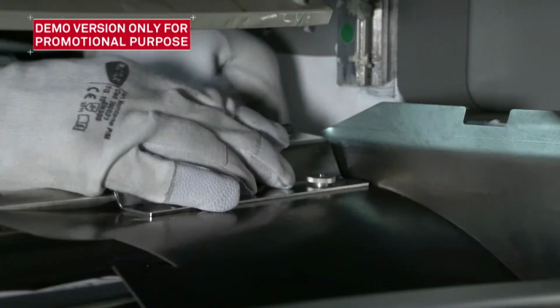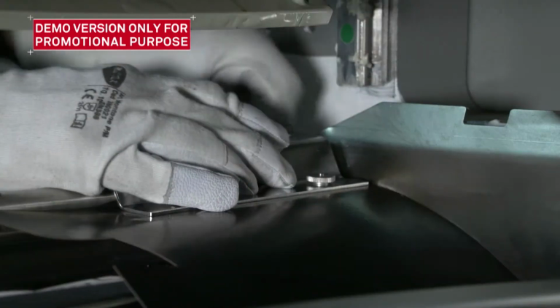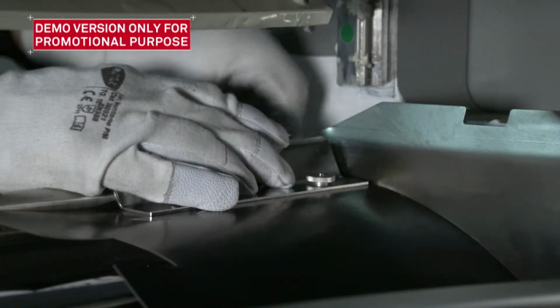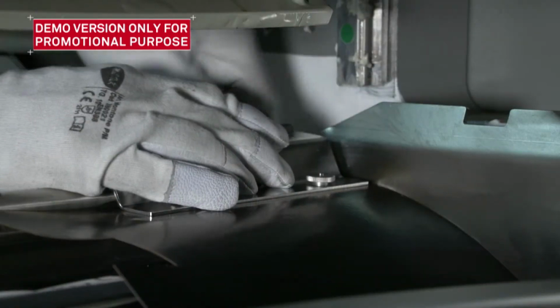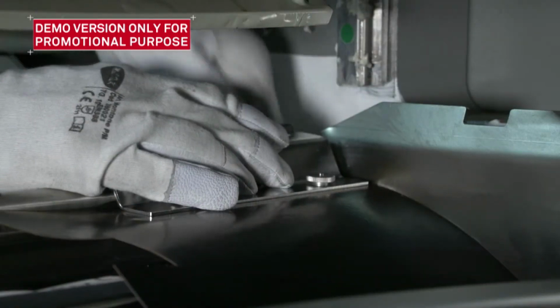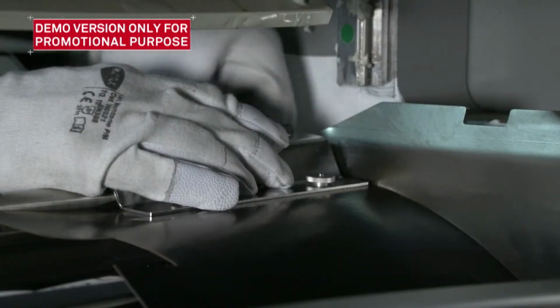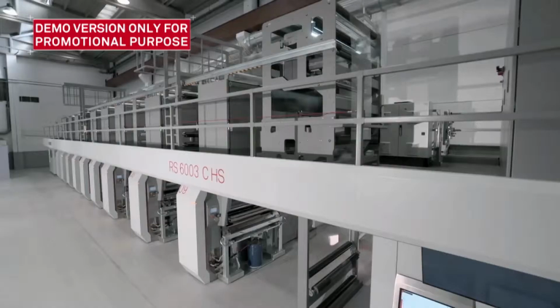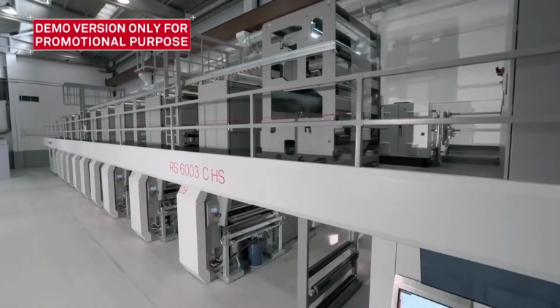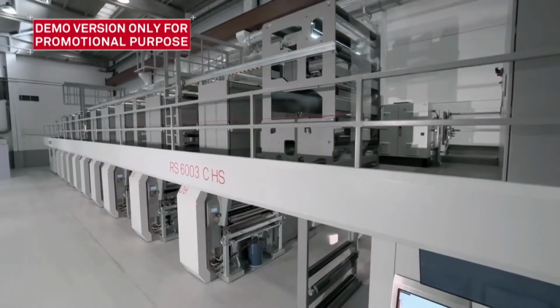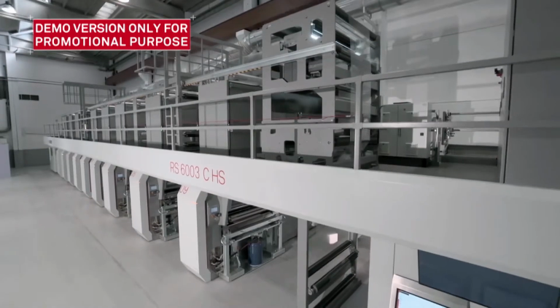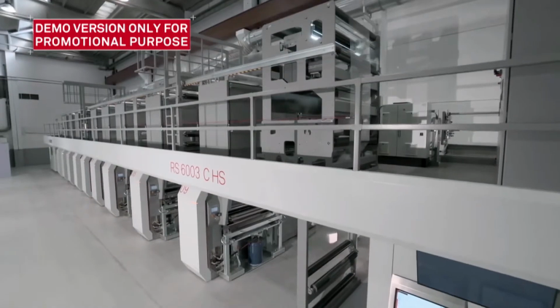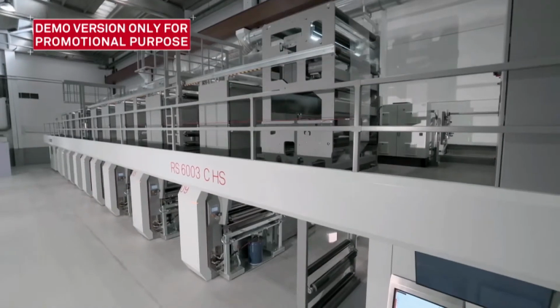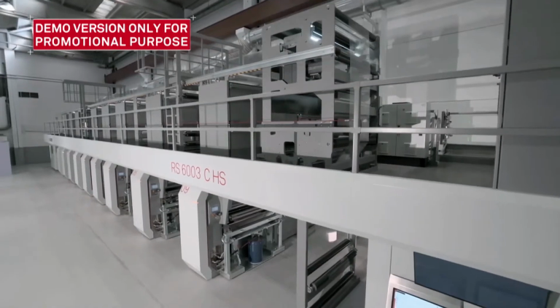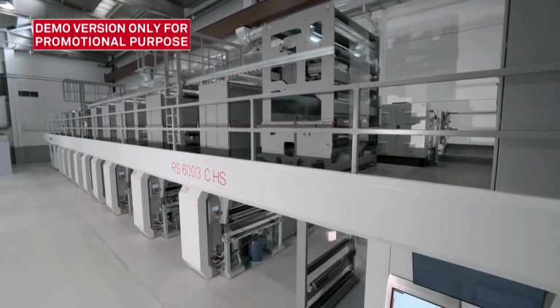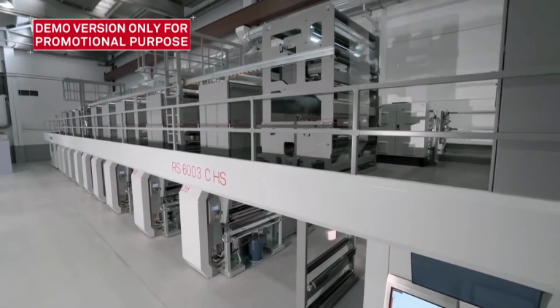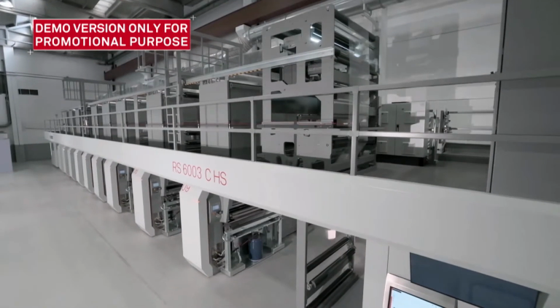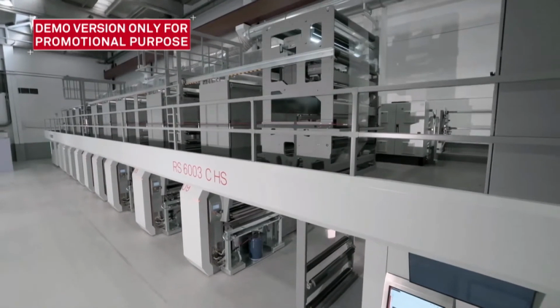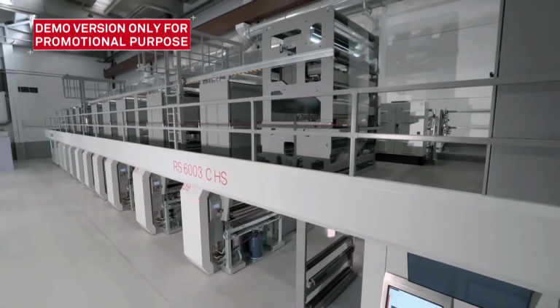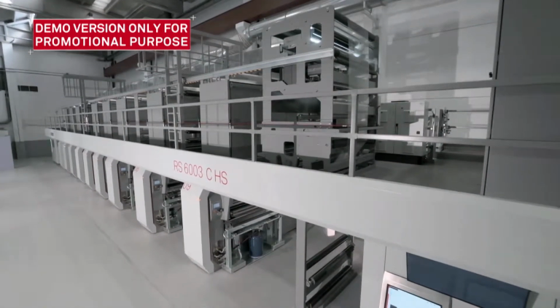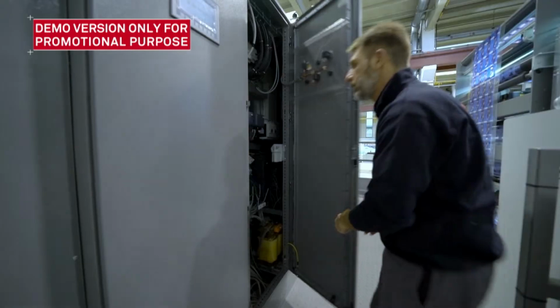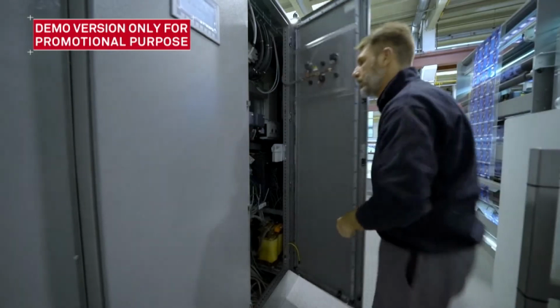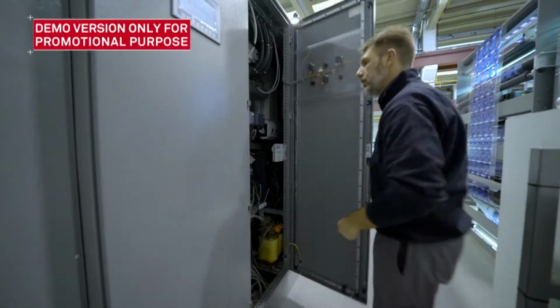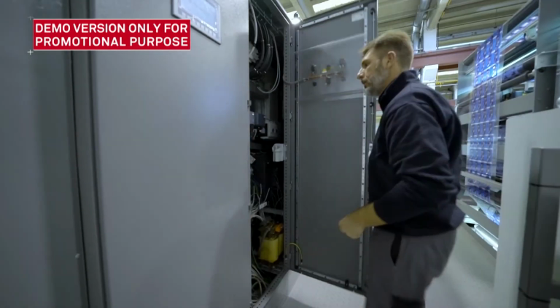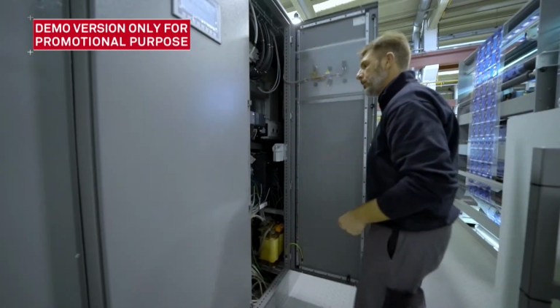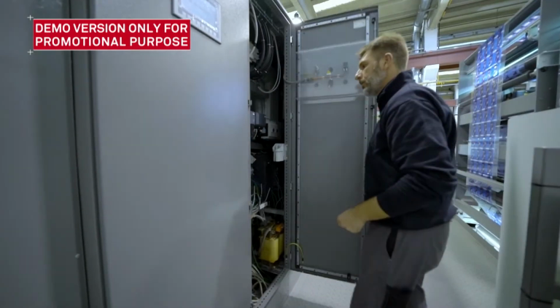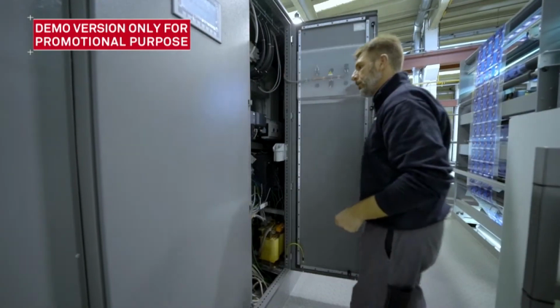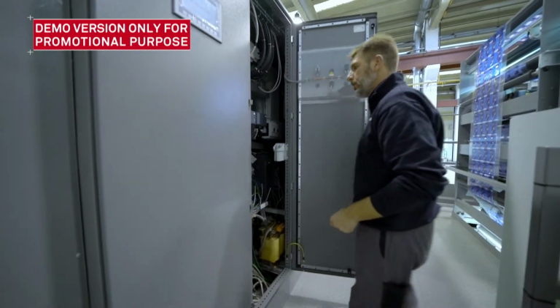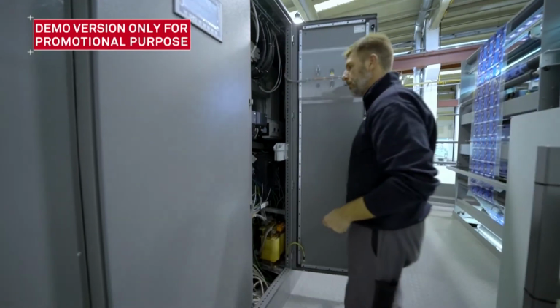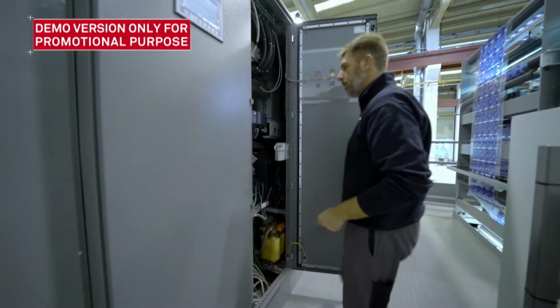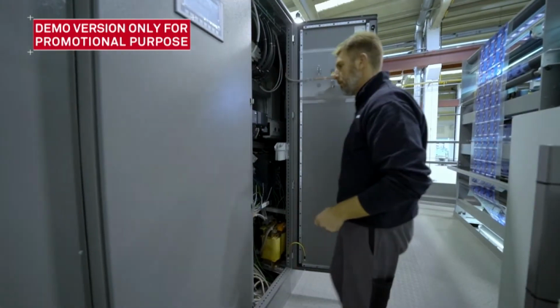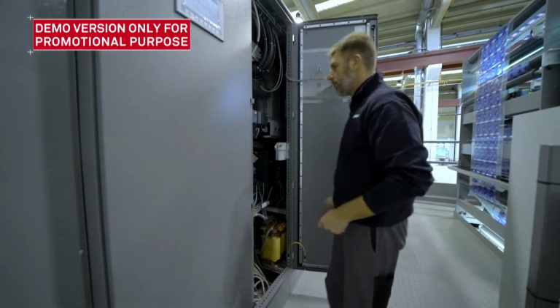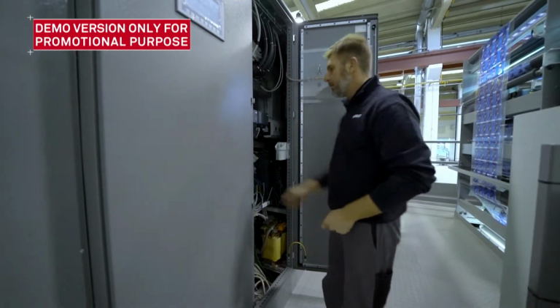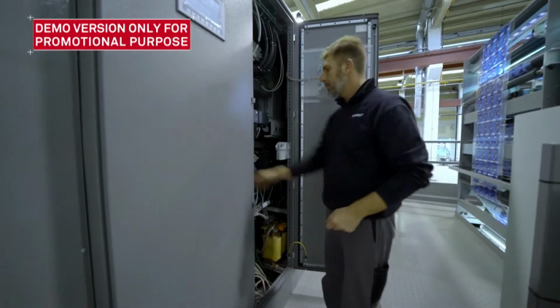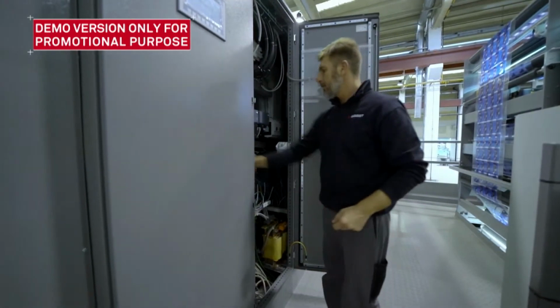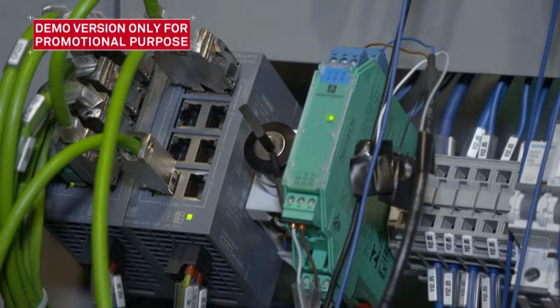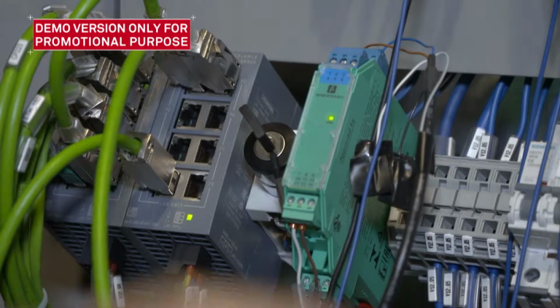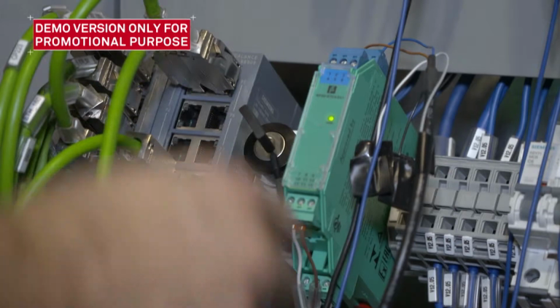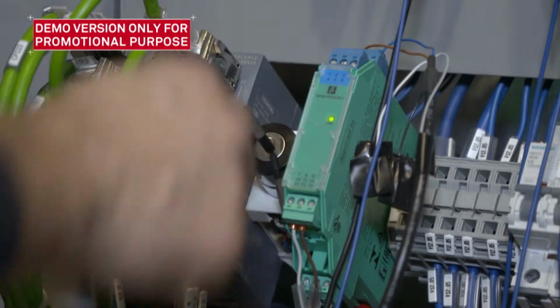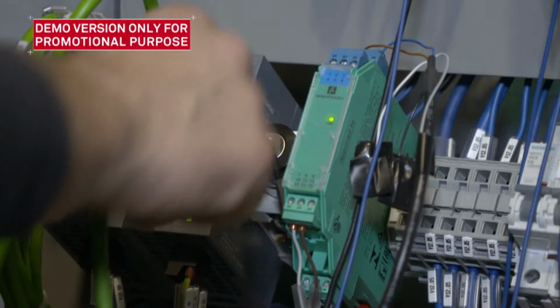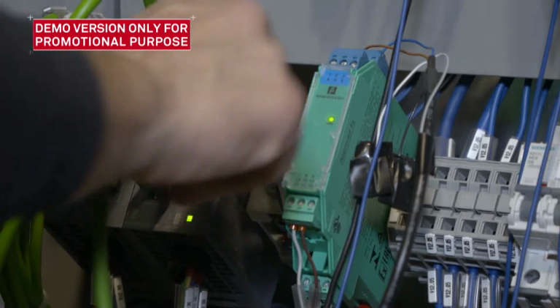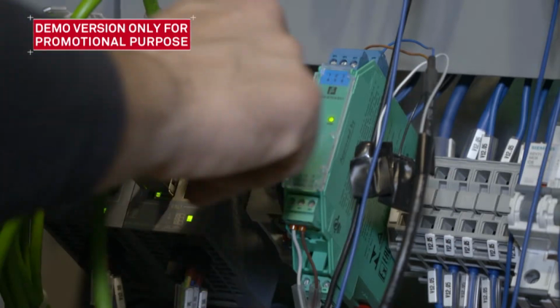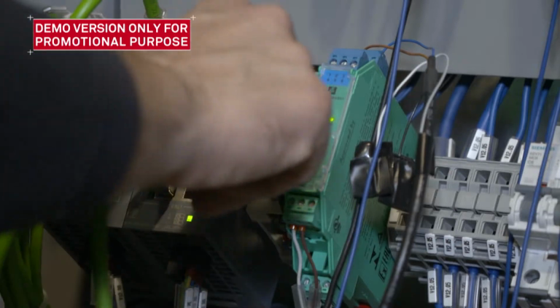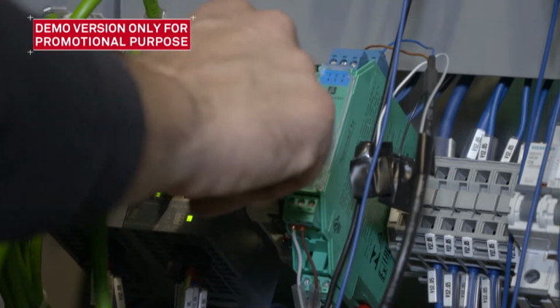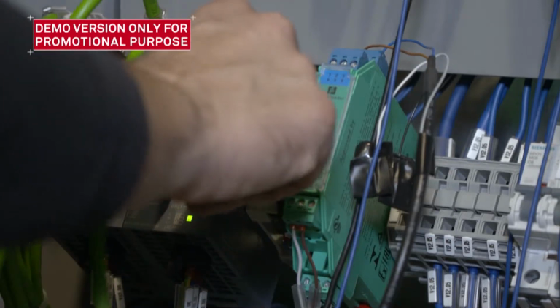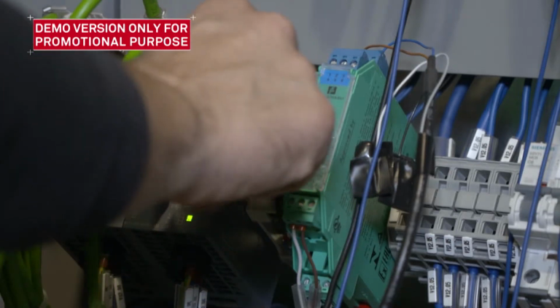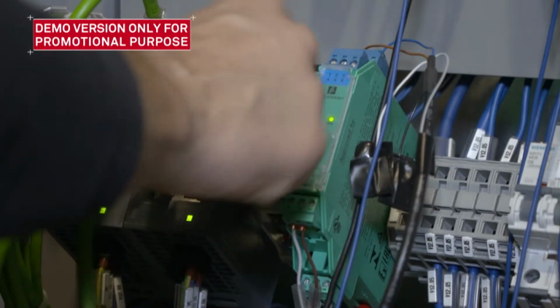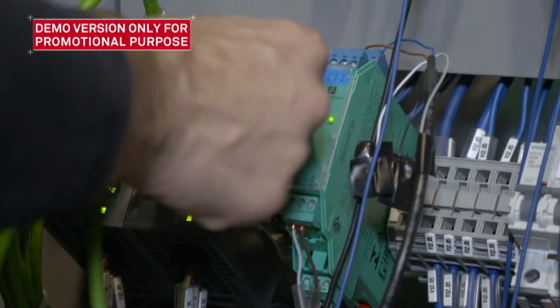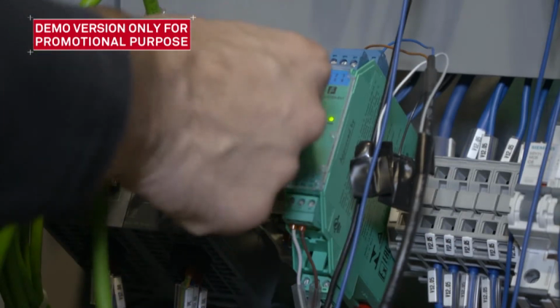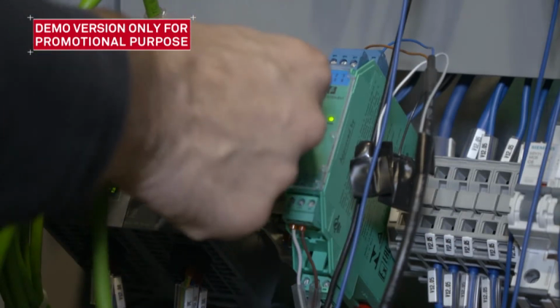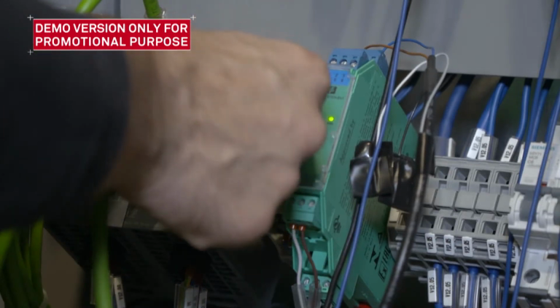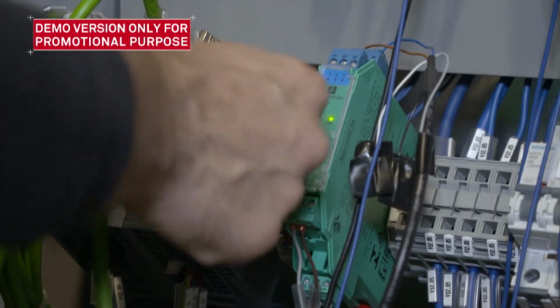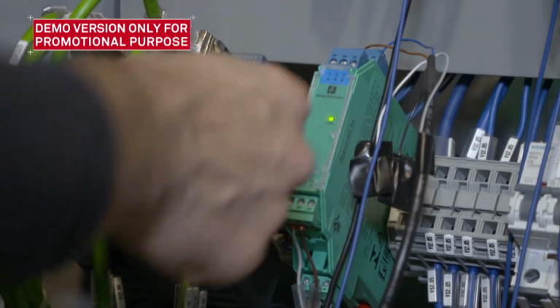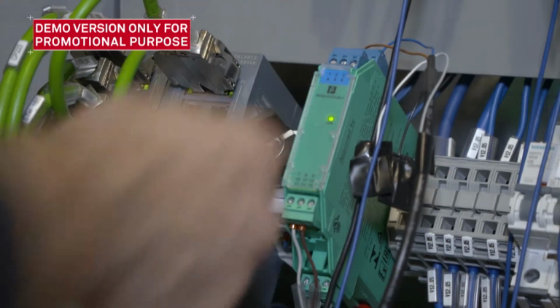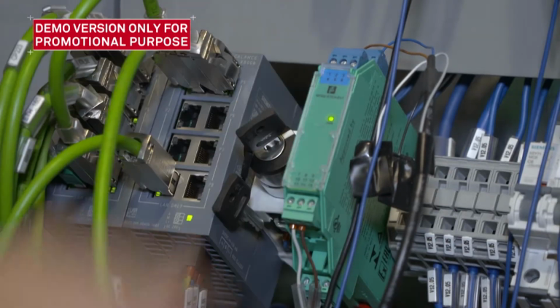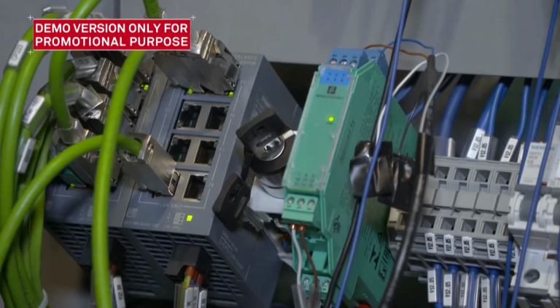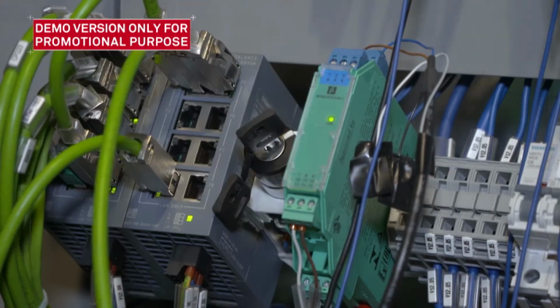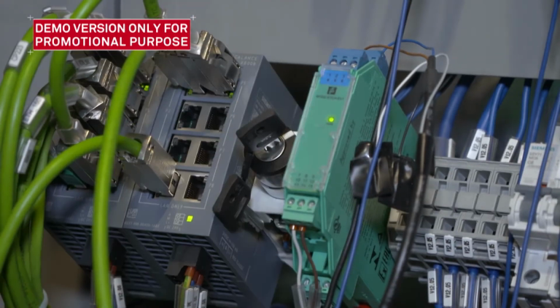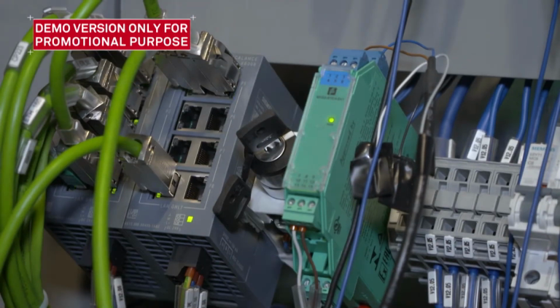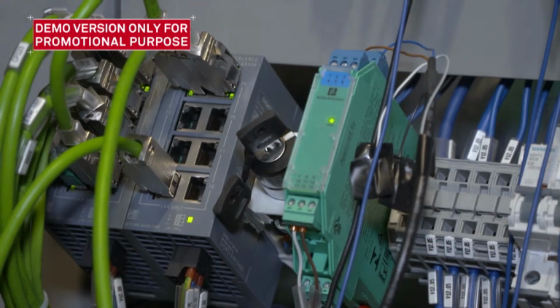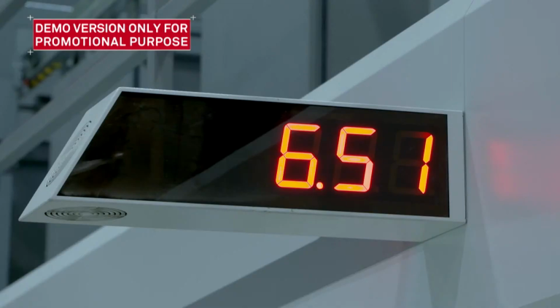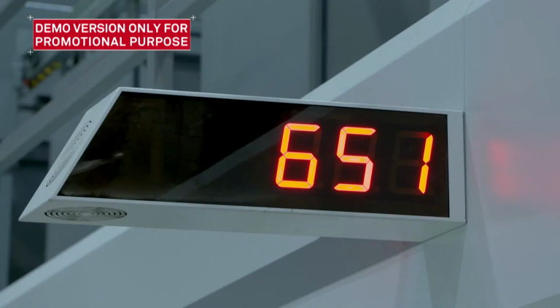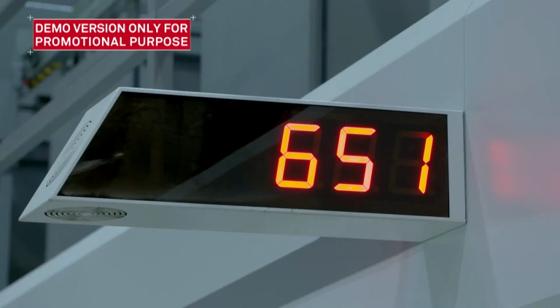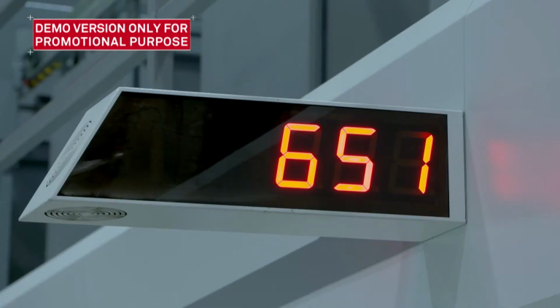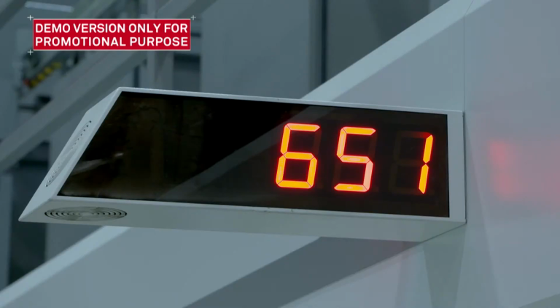Put the machine into test mode by switching the key selector. The indicator on the catwalk panel should light.